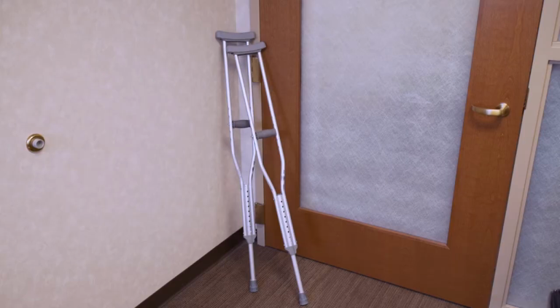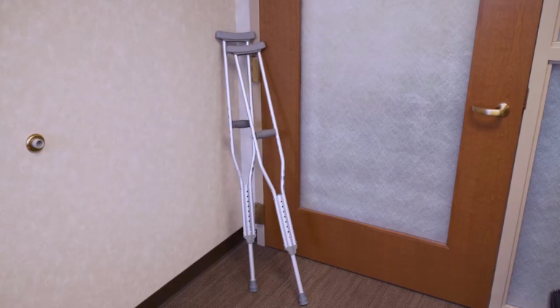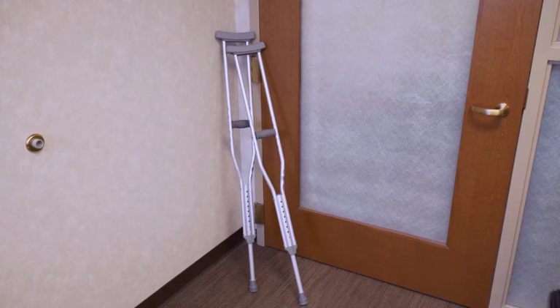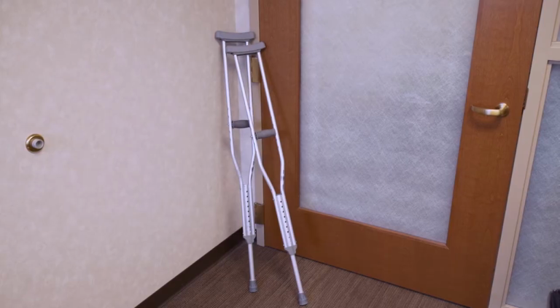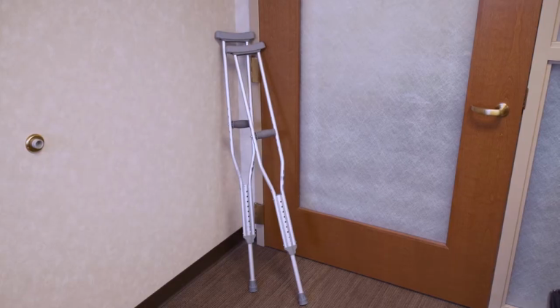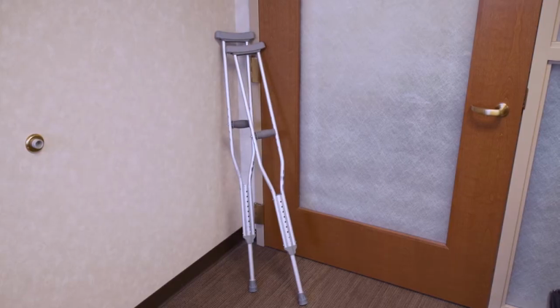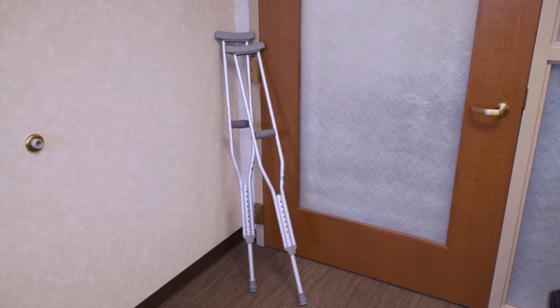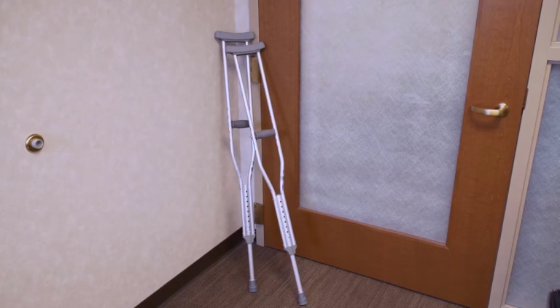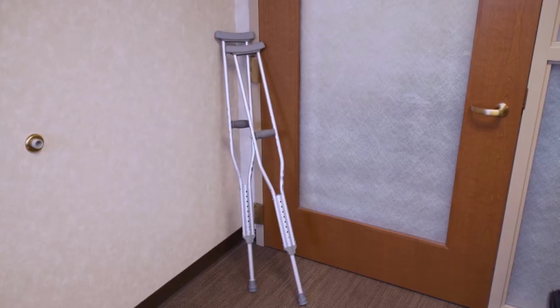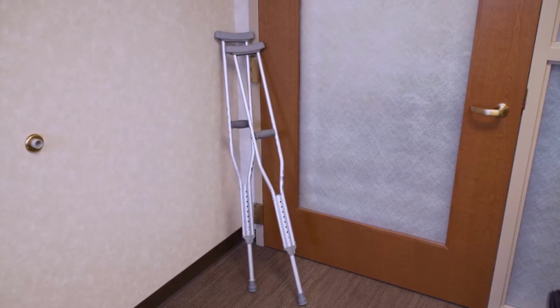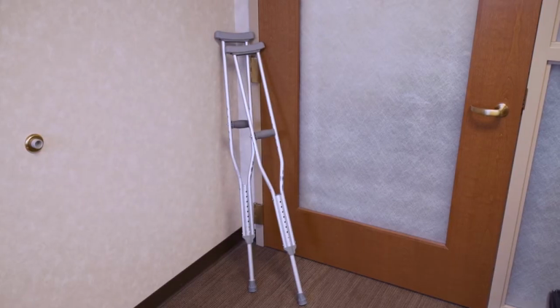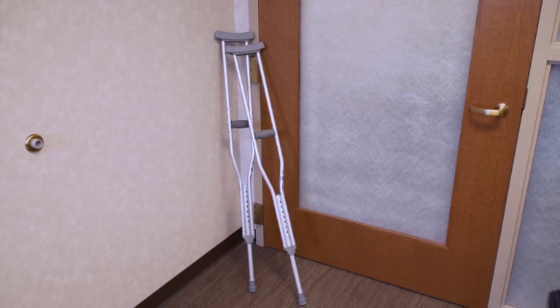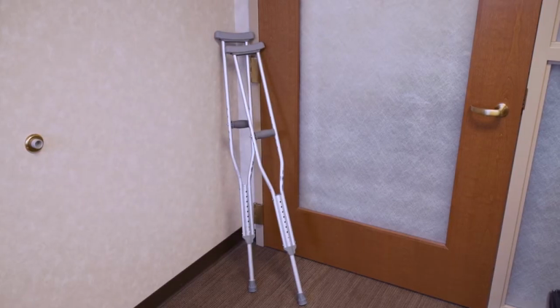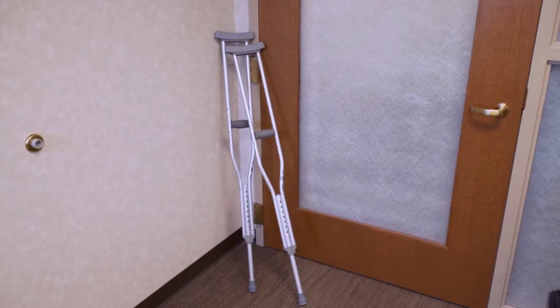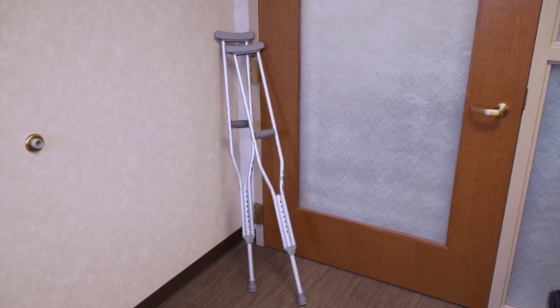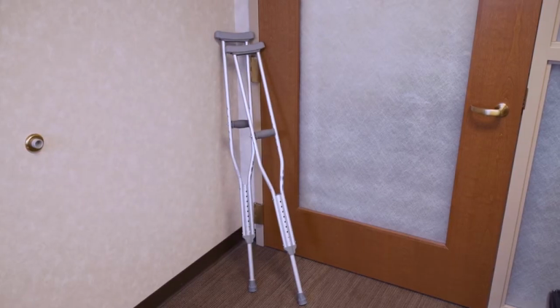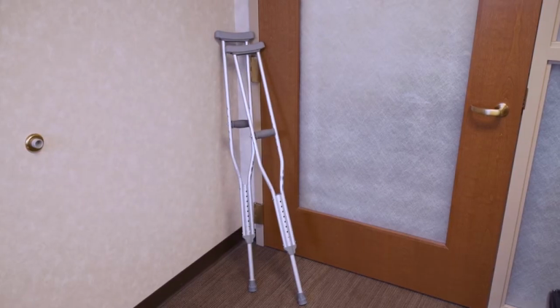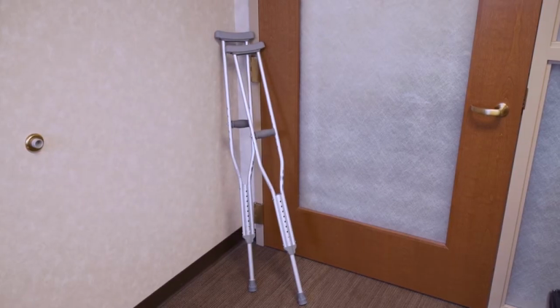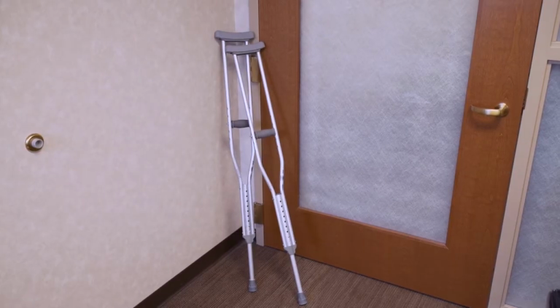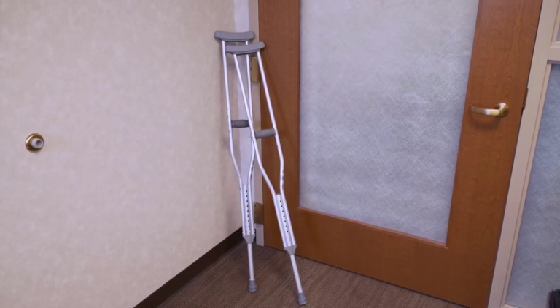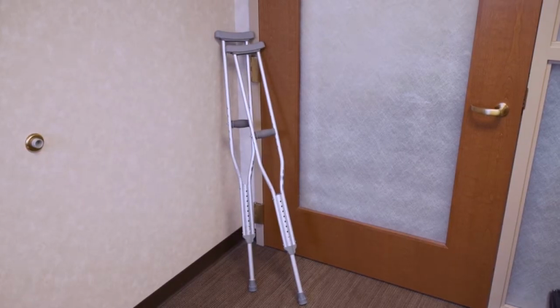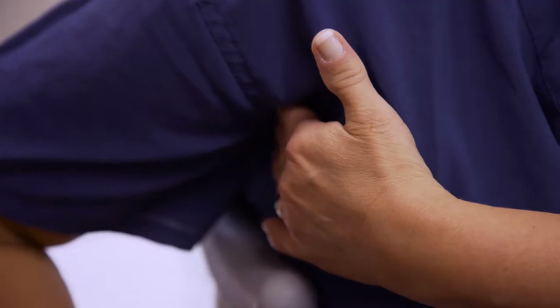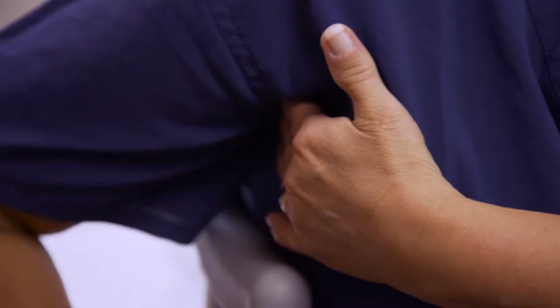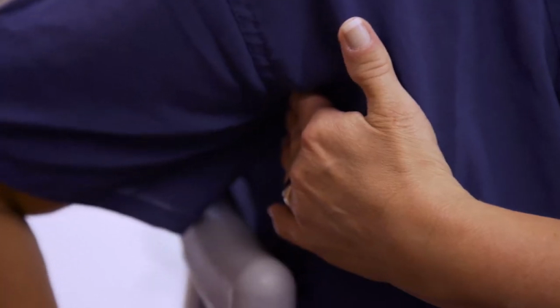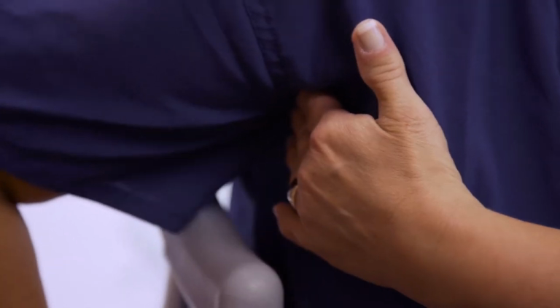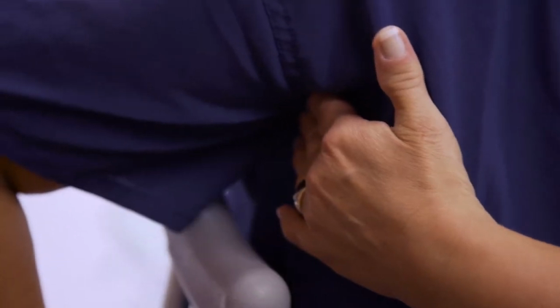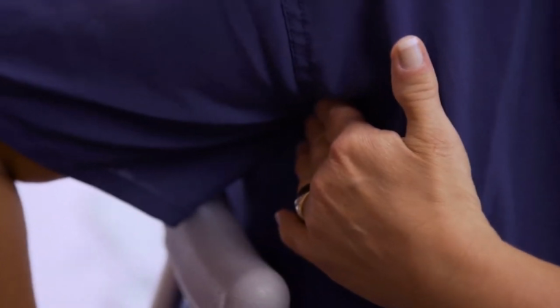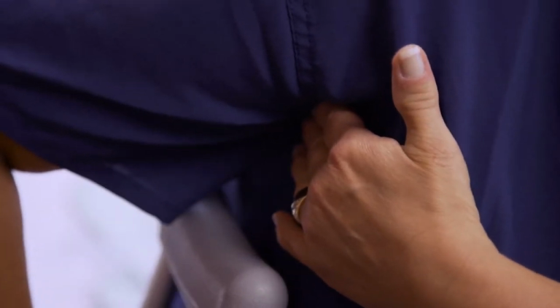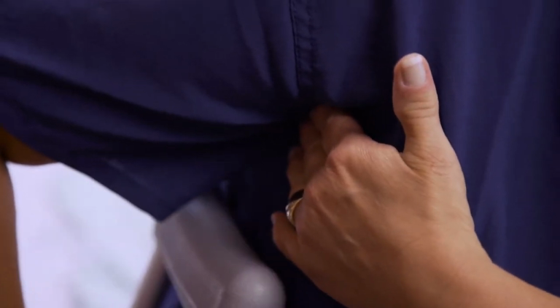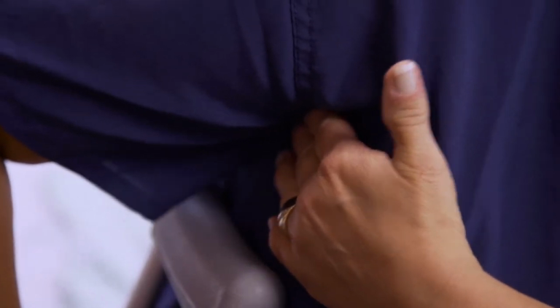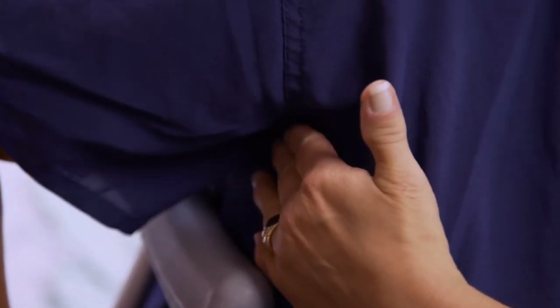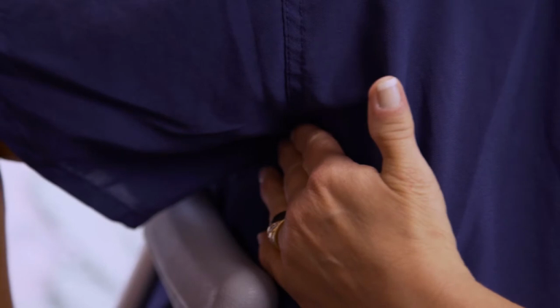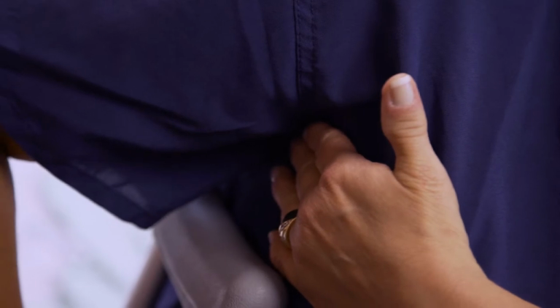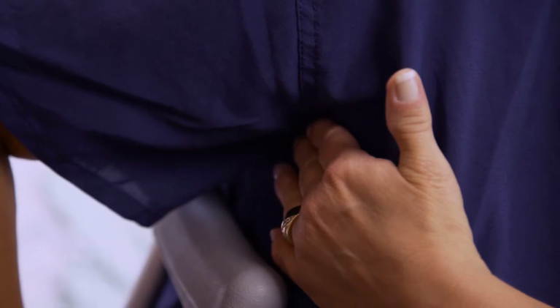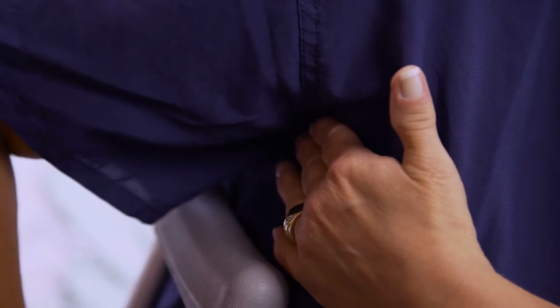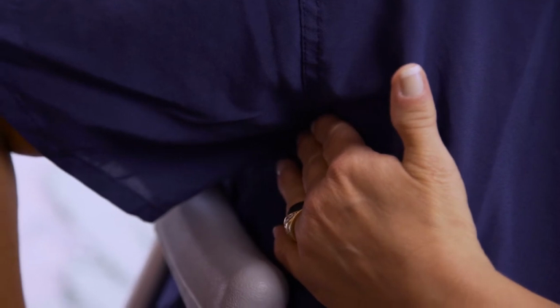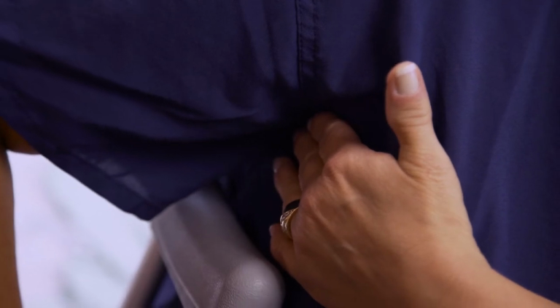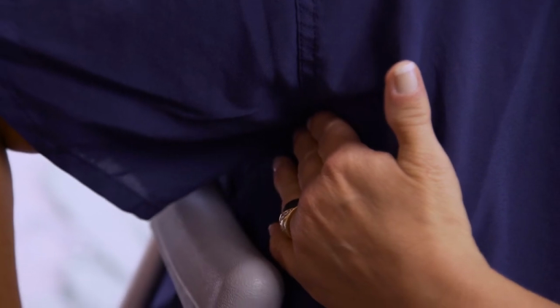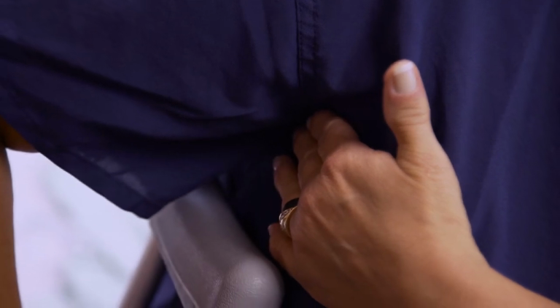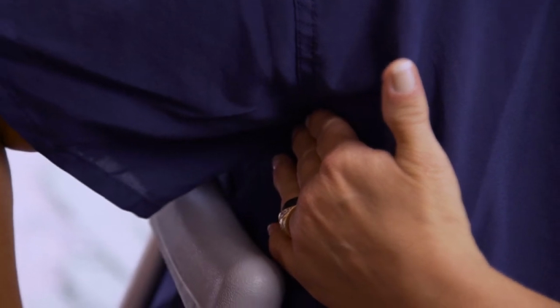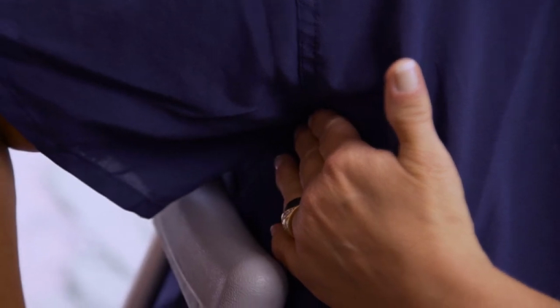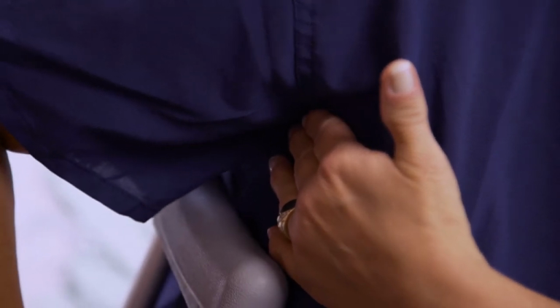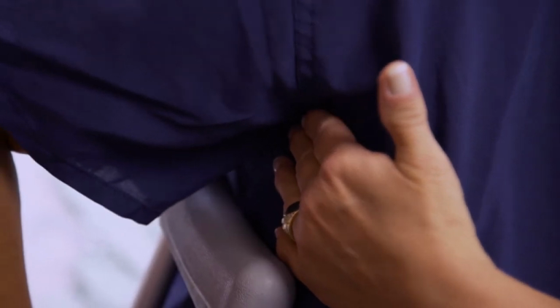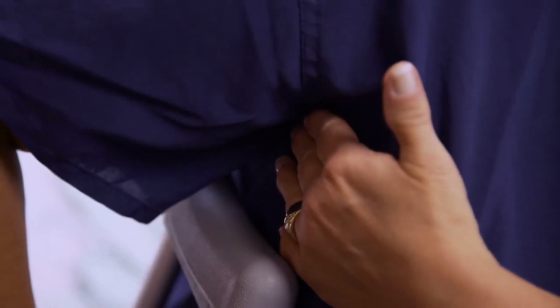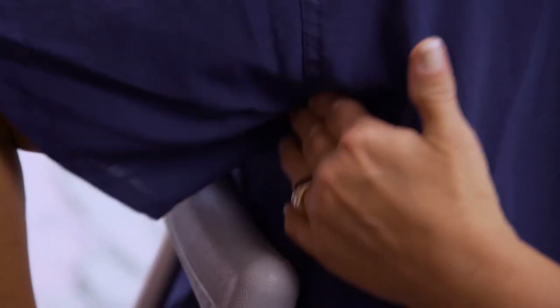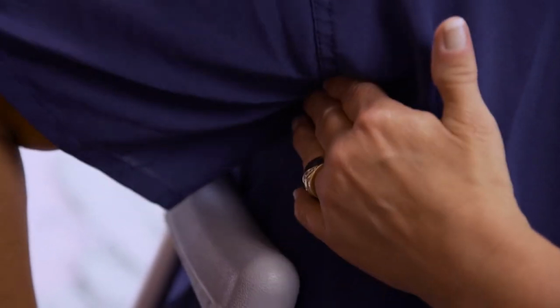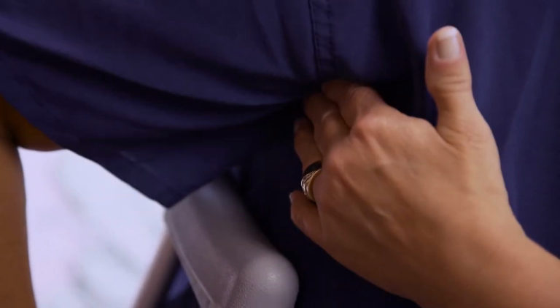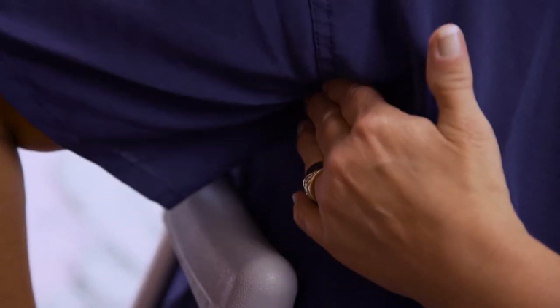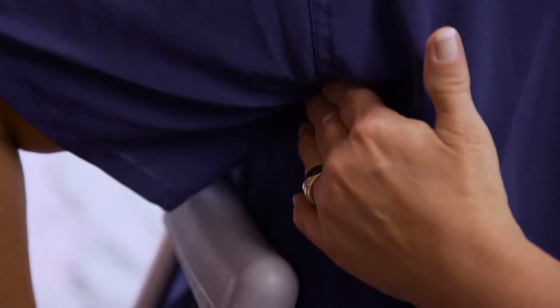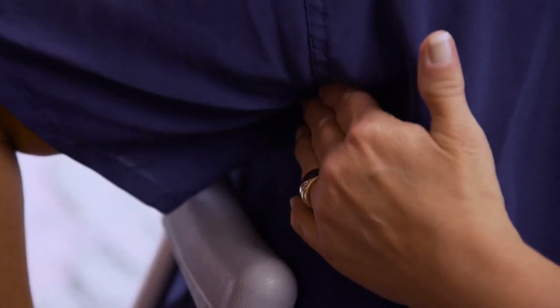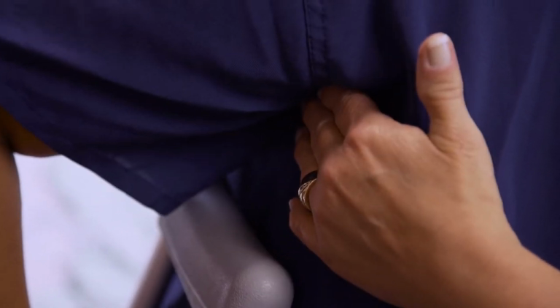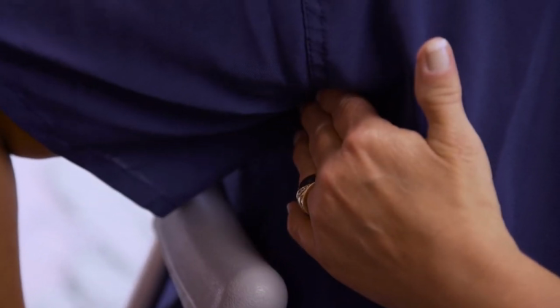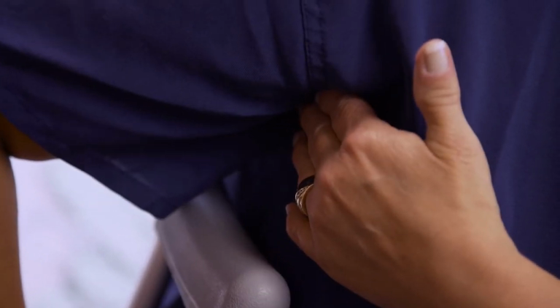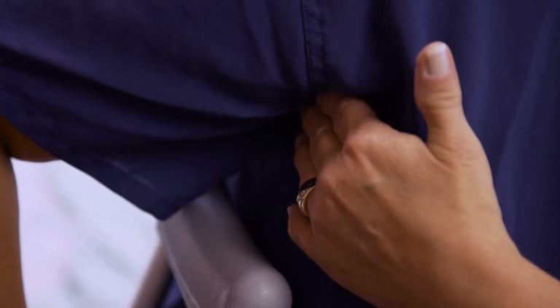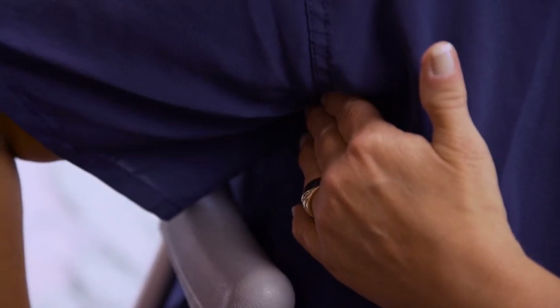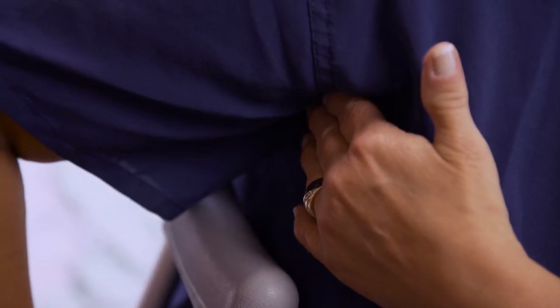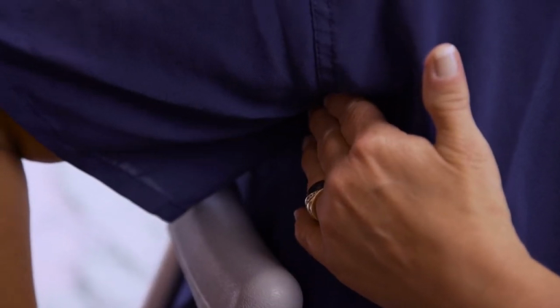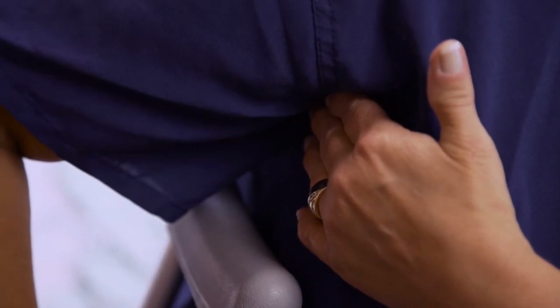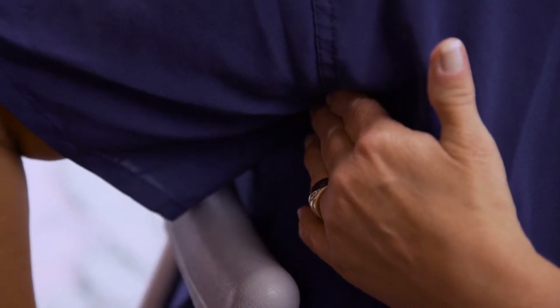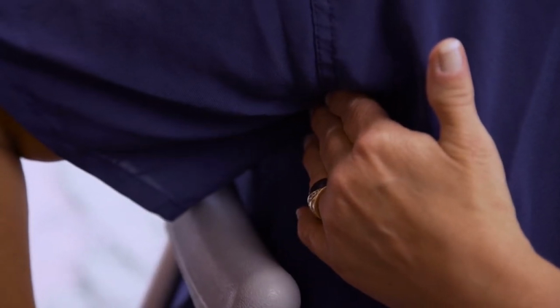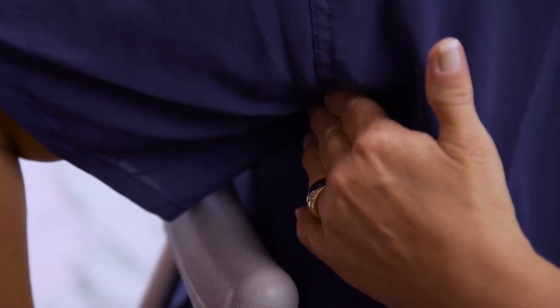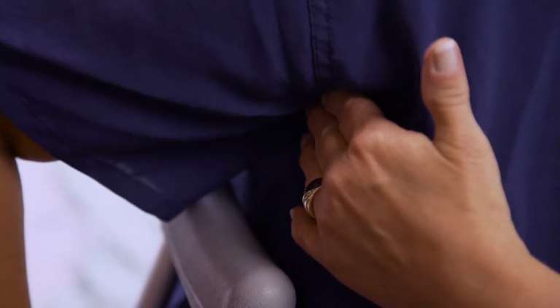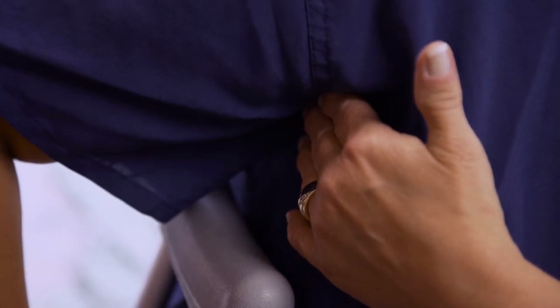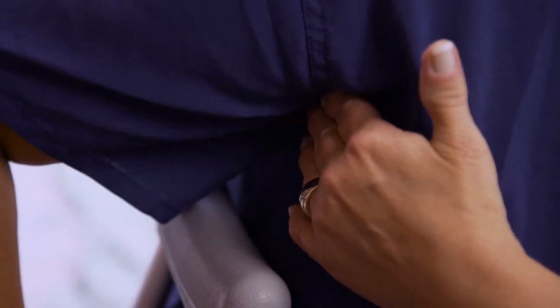Every crutch is adjustable to your height and arm length. The pads on the top should be about two to three fingers' width from your armpits, so as to avoid restricting blood flow.